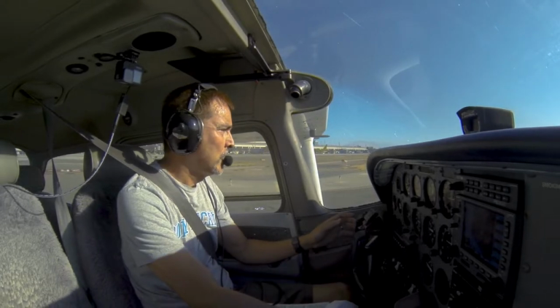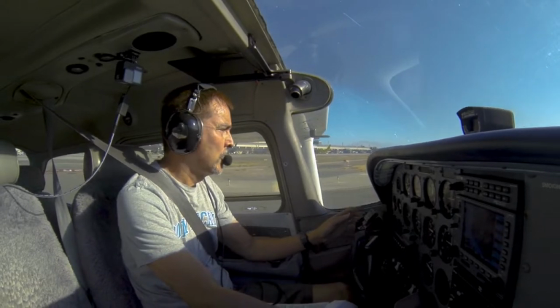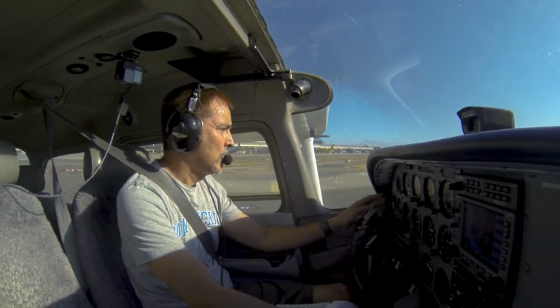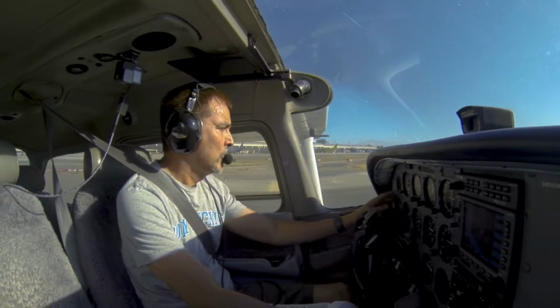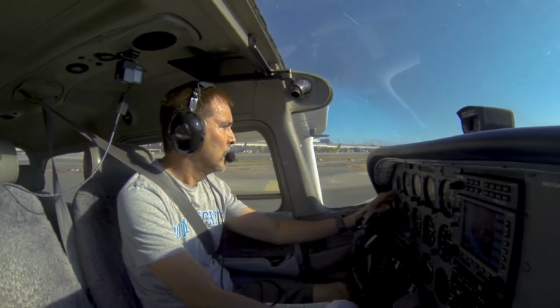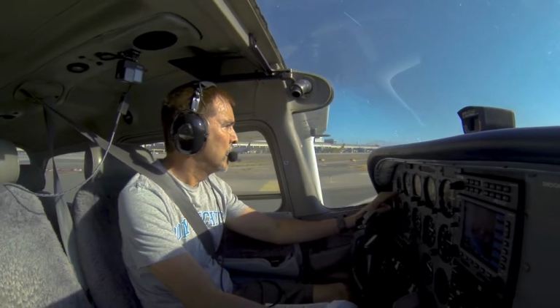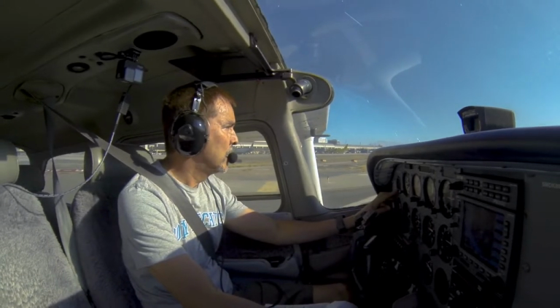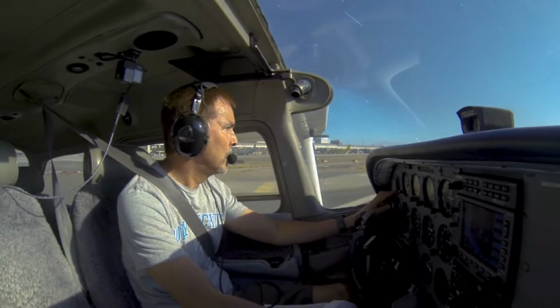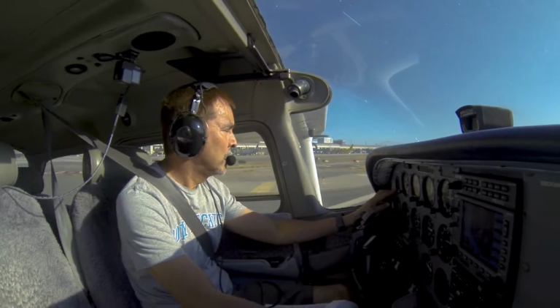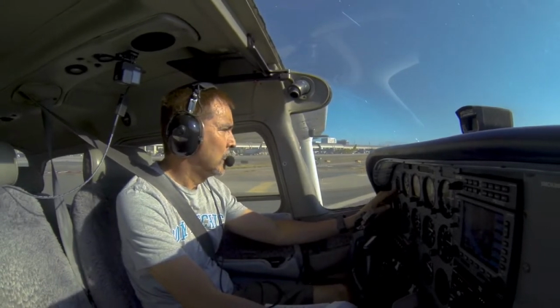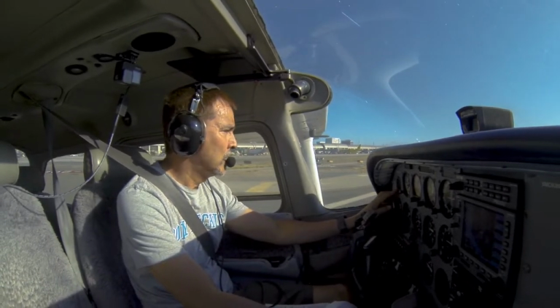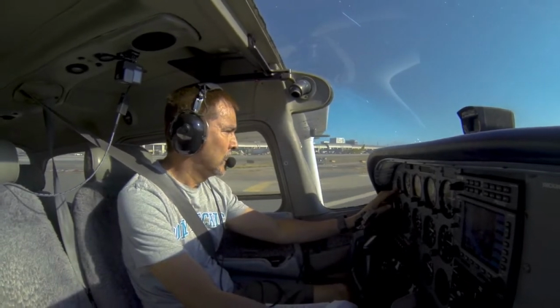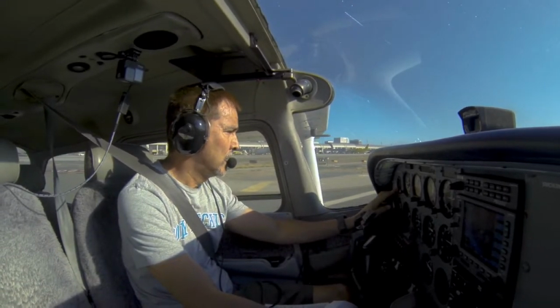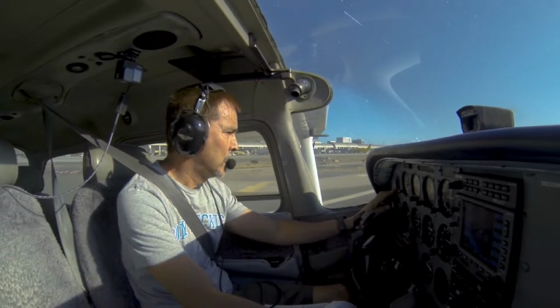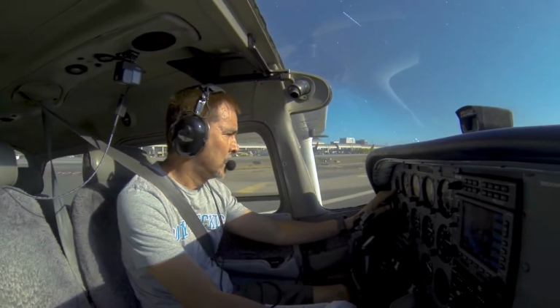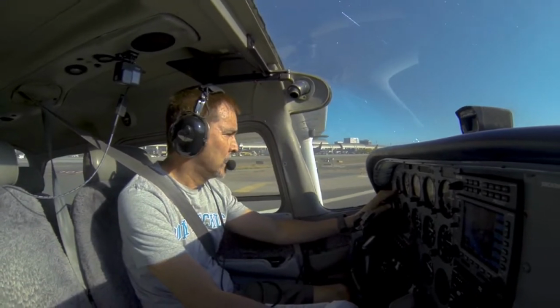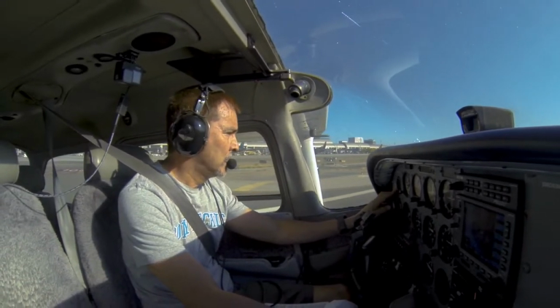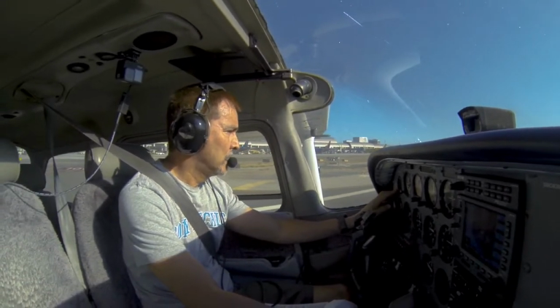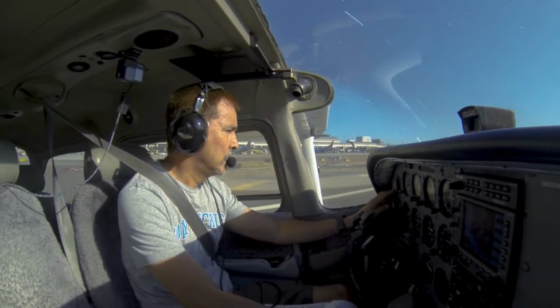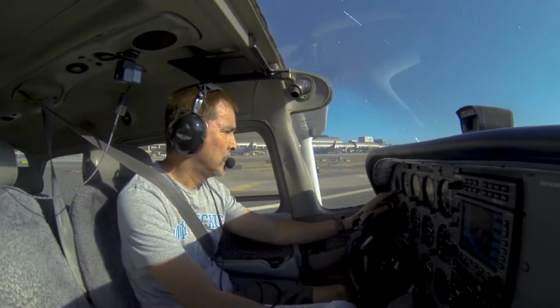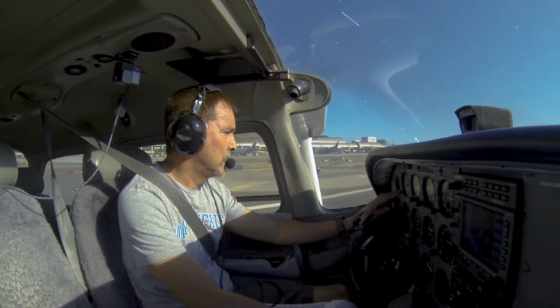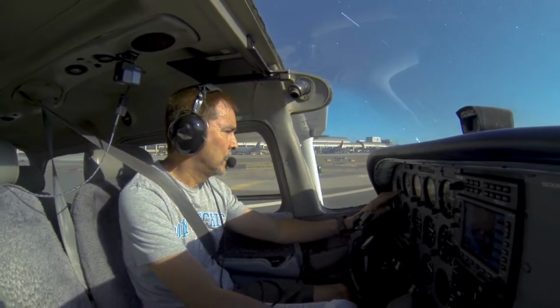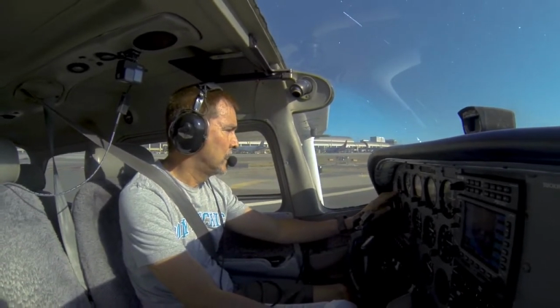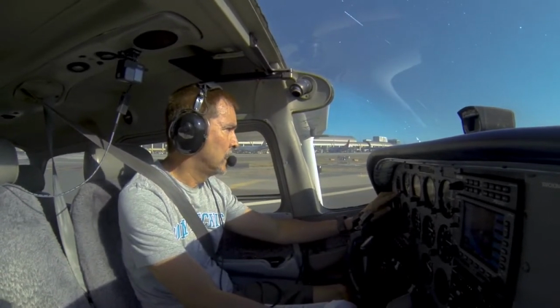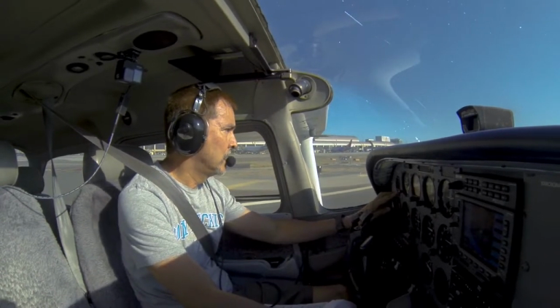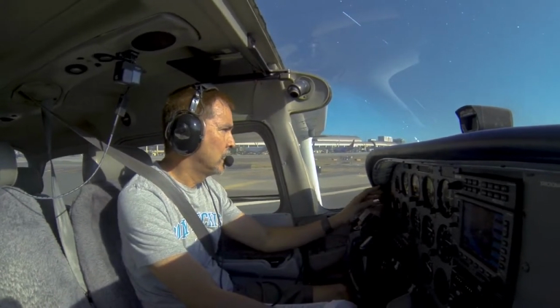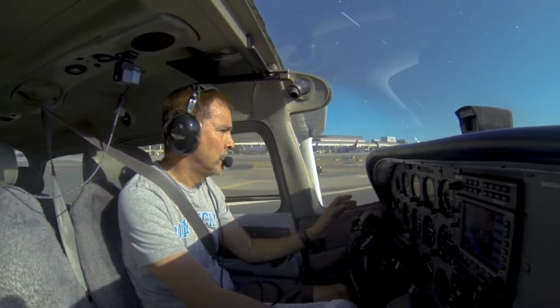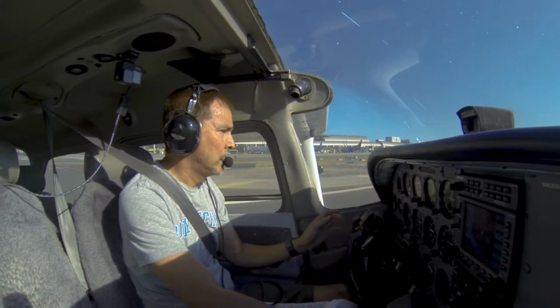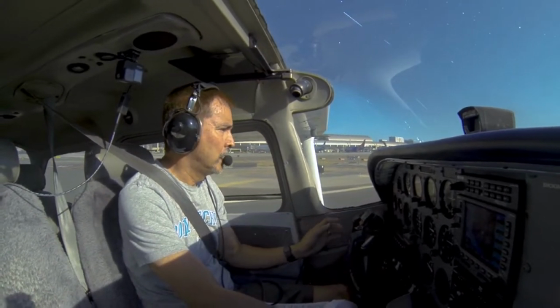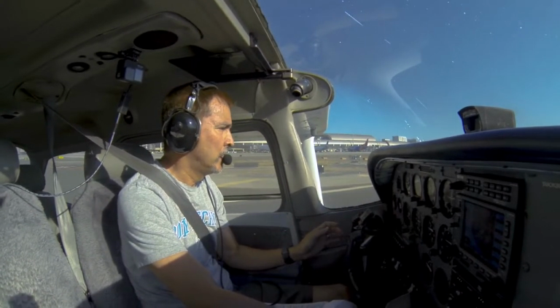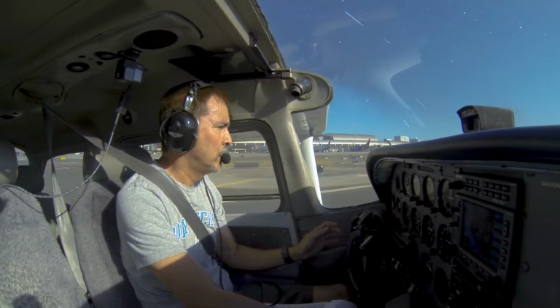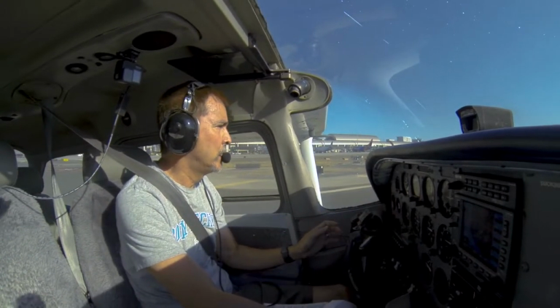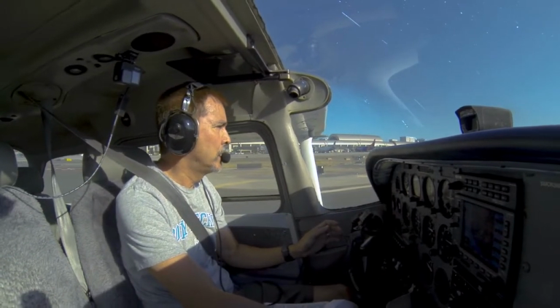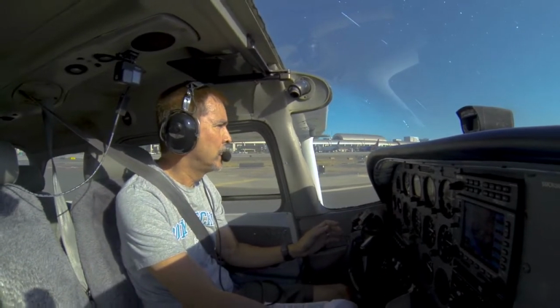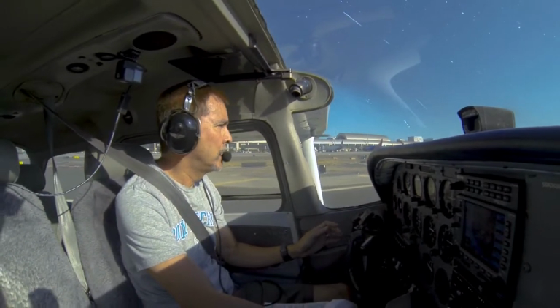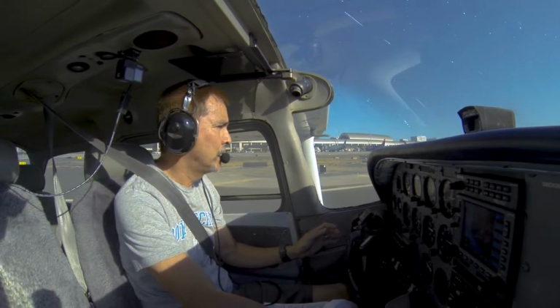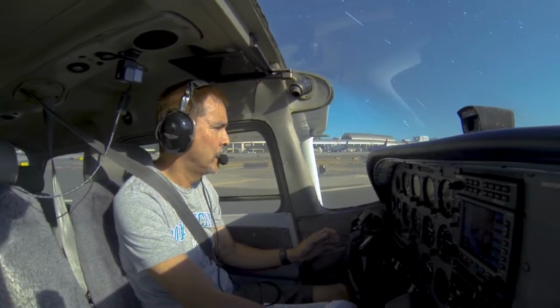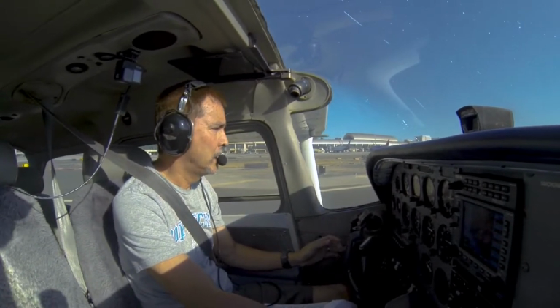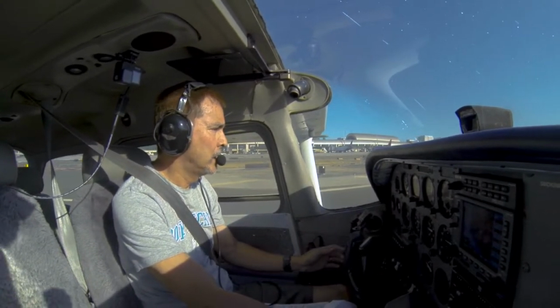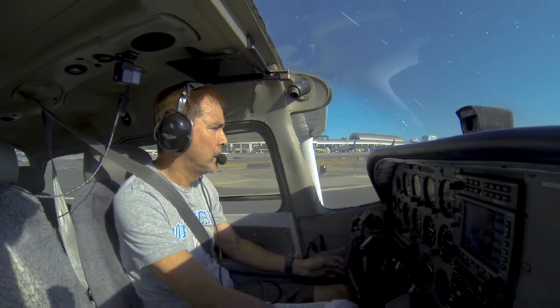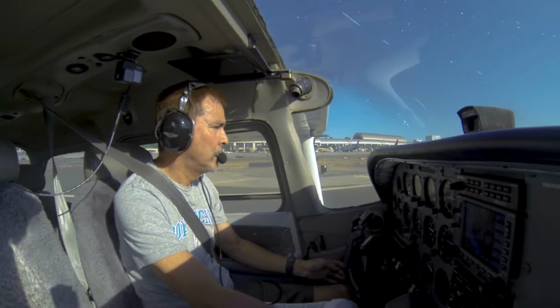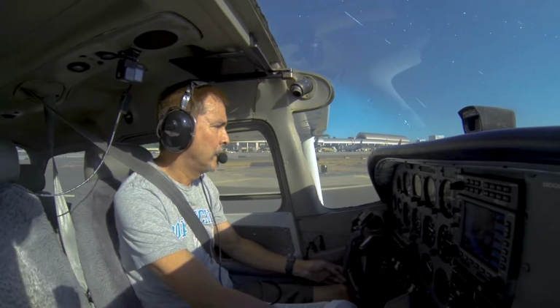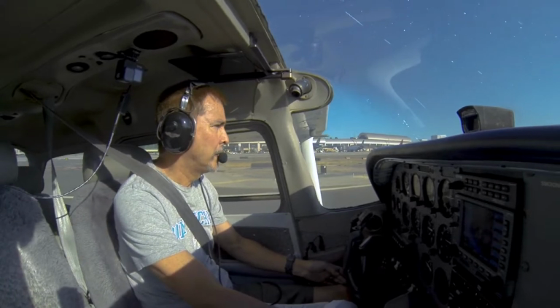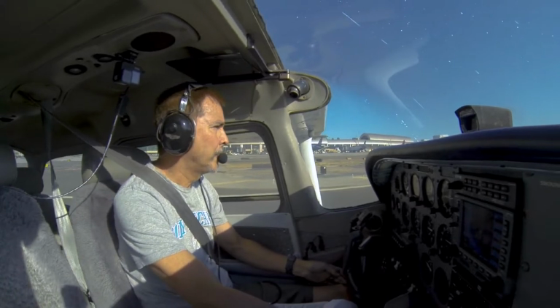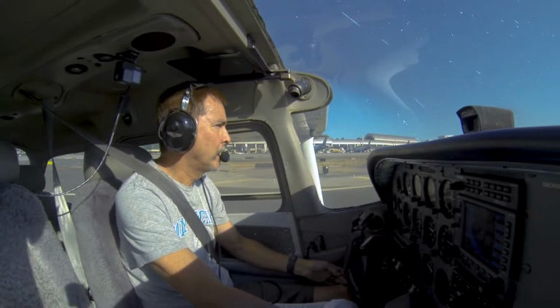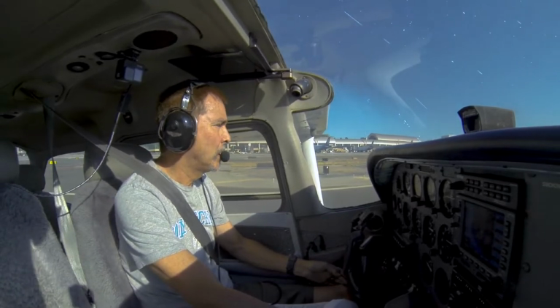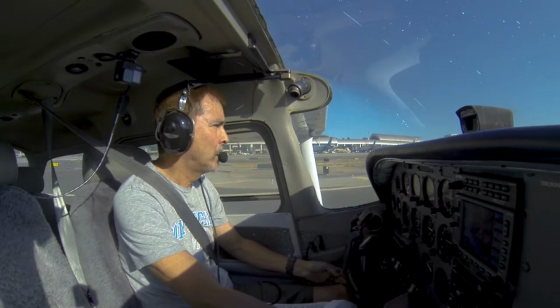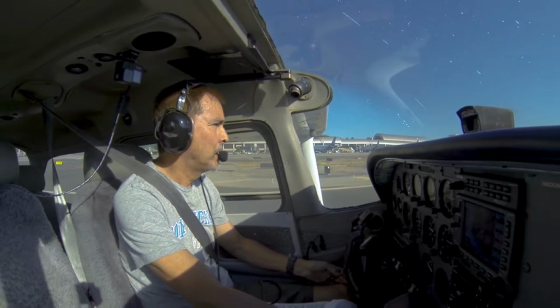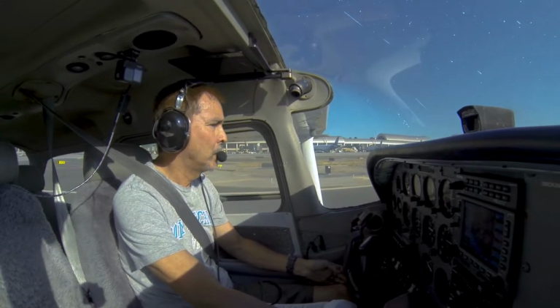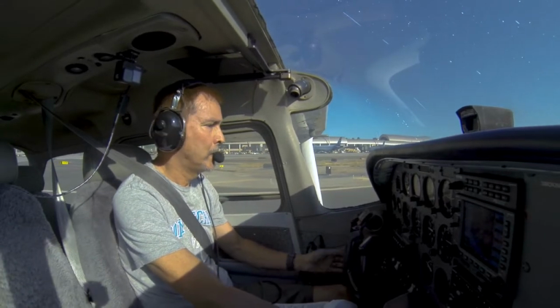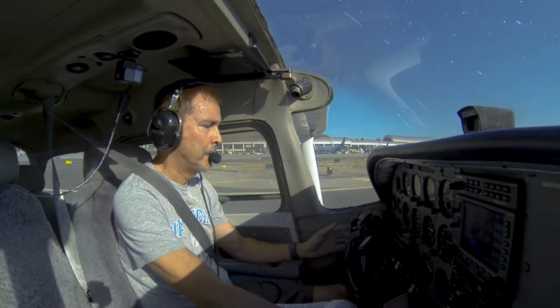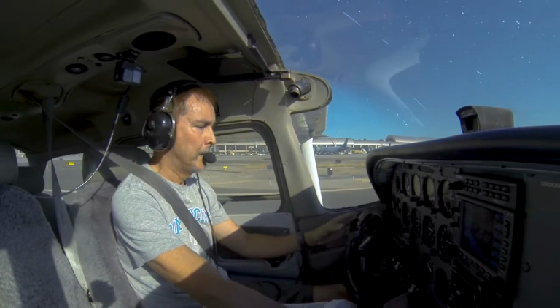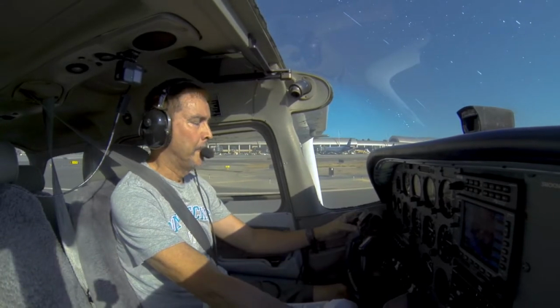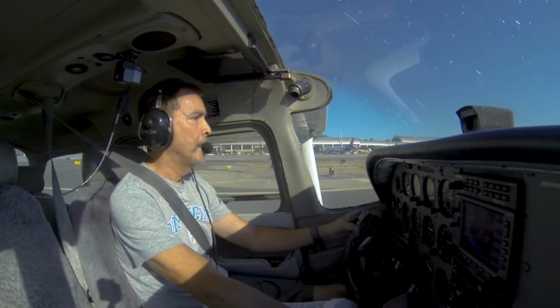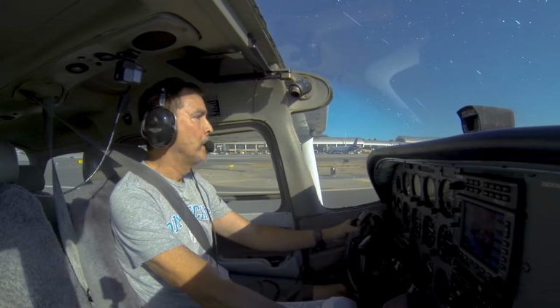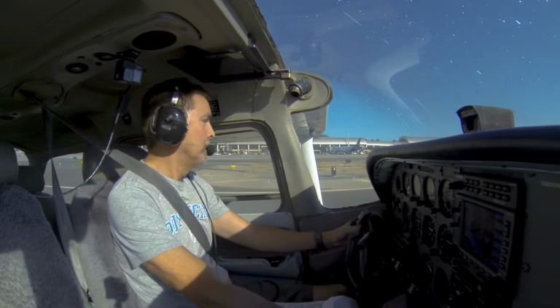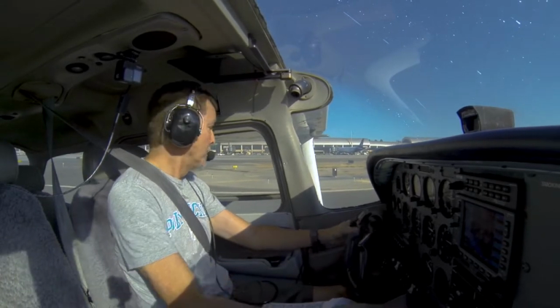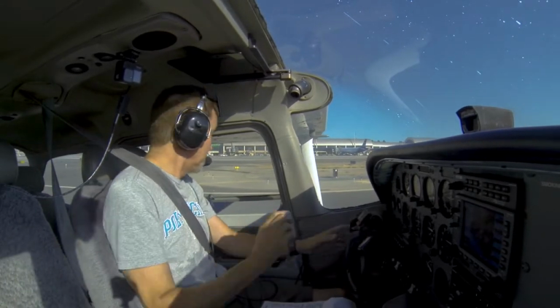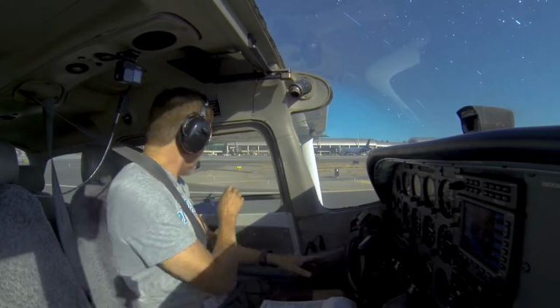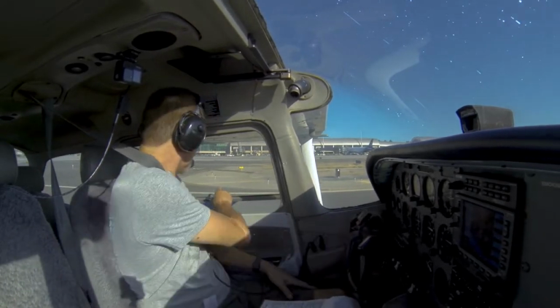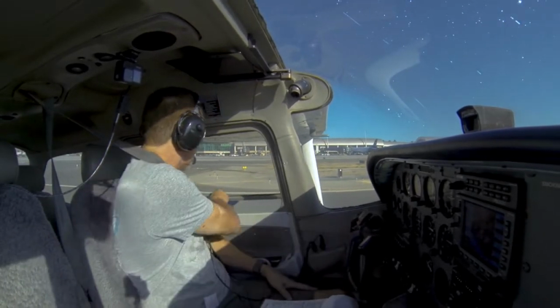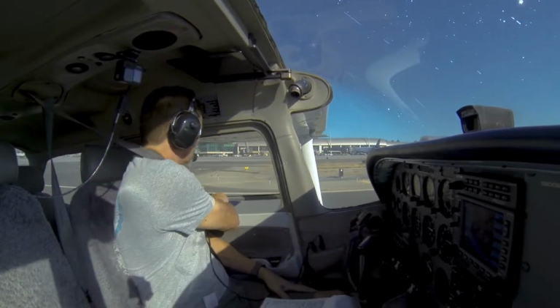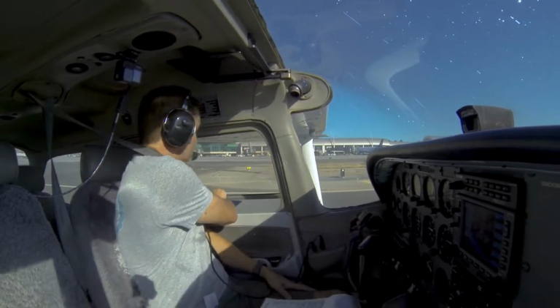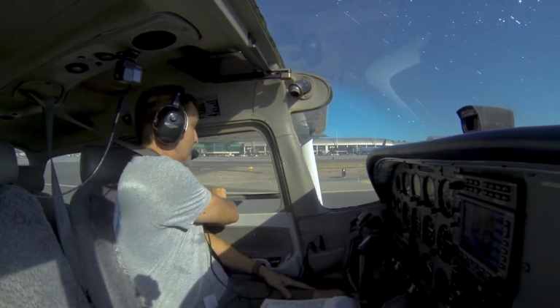SW-4-2-0, runway 2-0 right, line up and wait. Traffic 7 miles. Line up and wait, runway 2-0 right, SW-4-2-0.